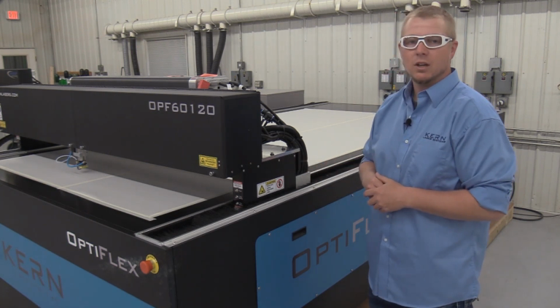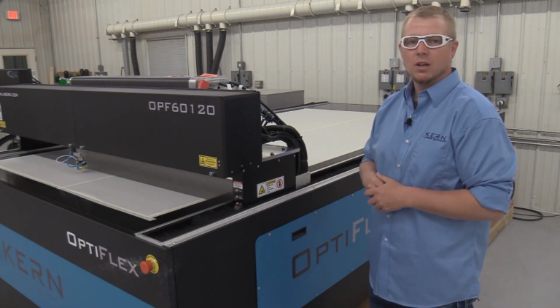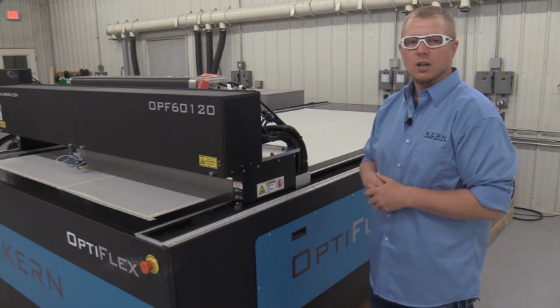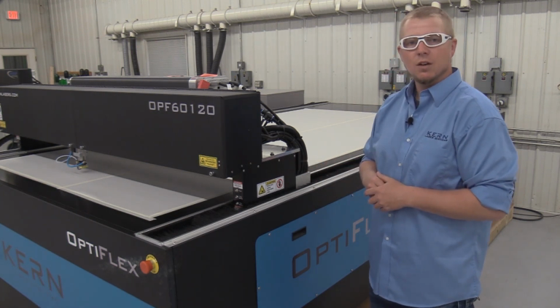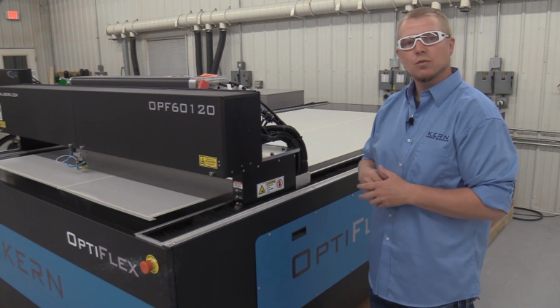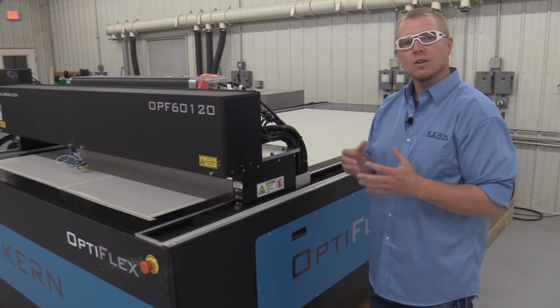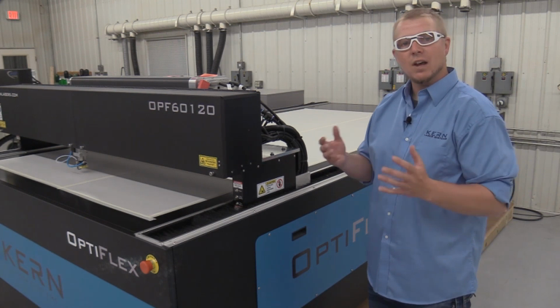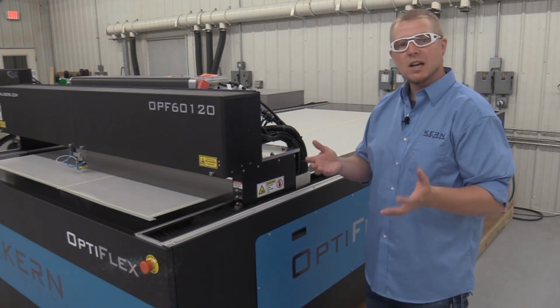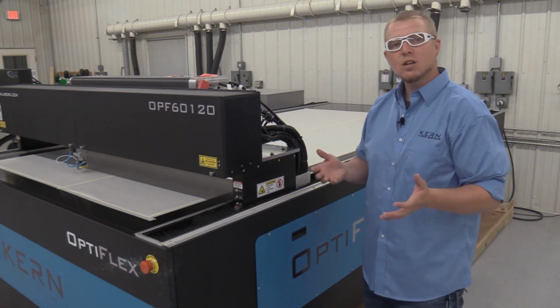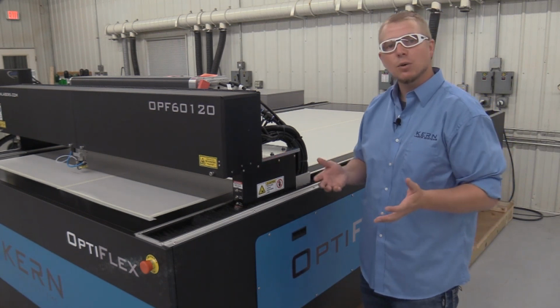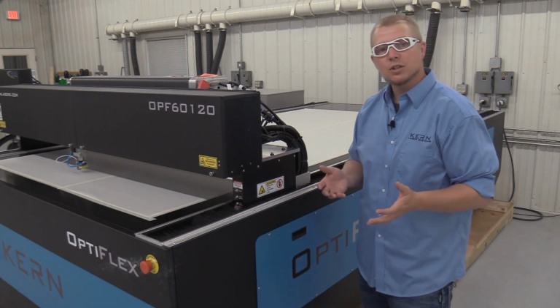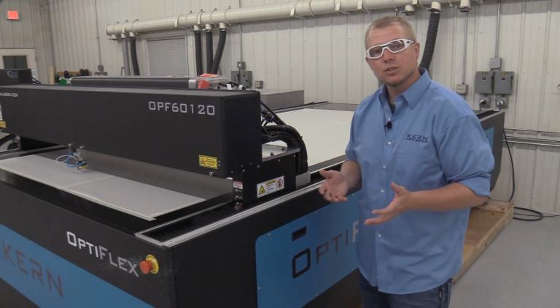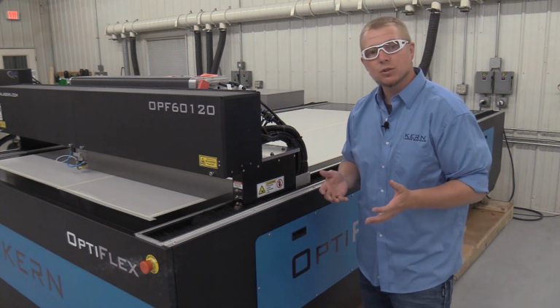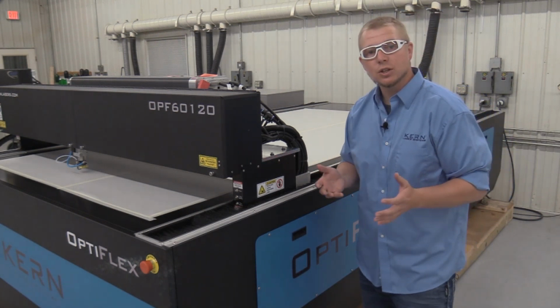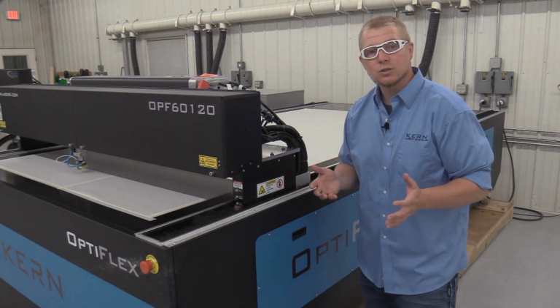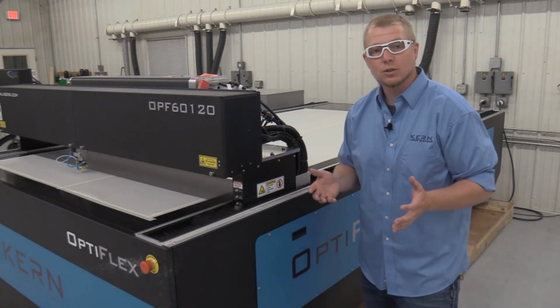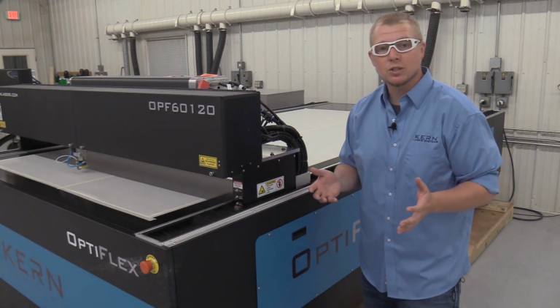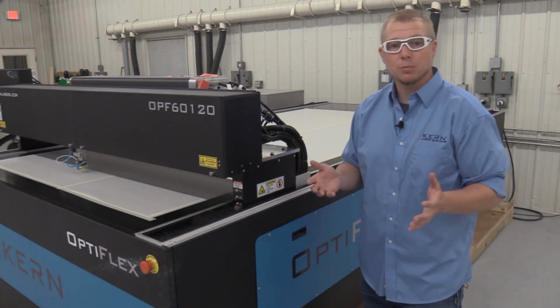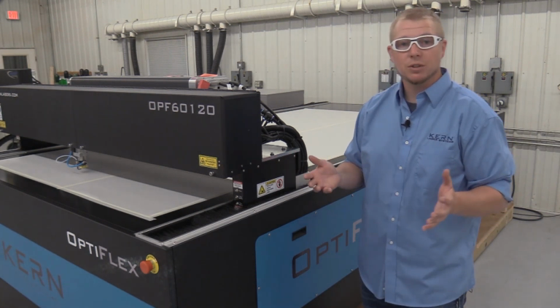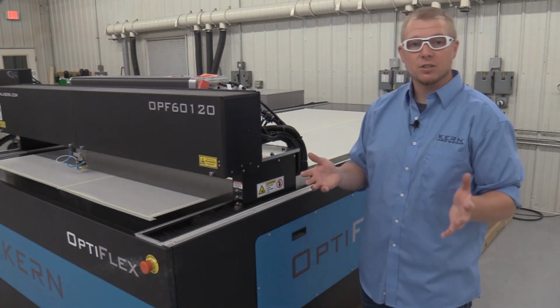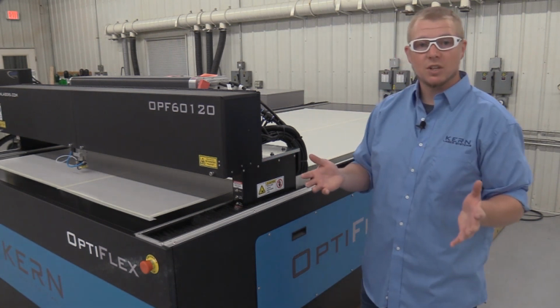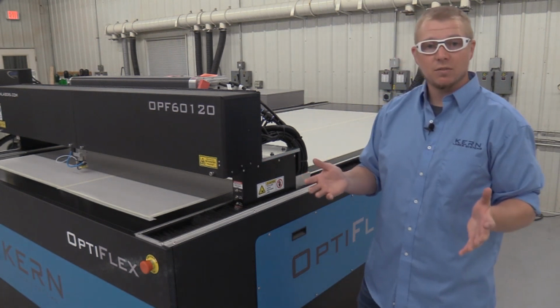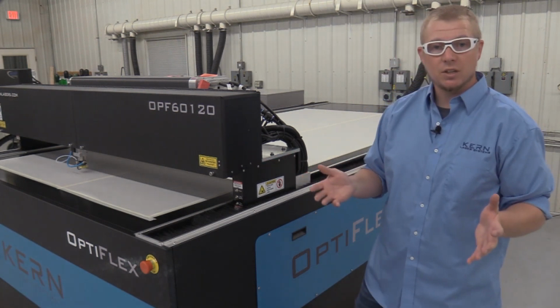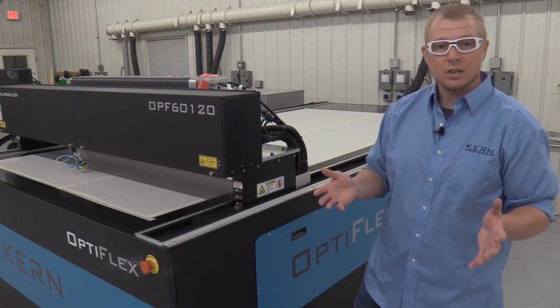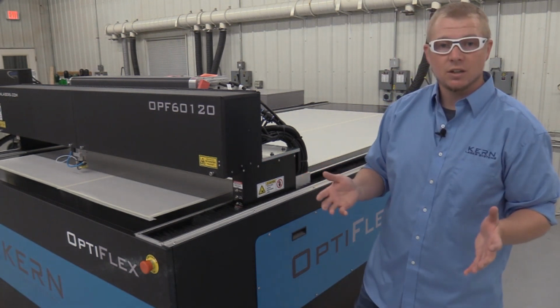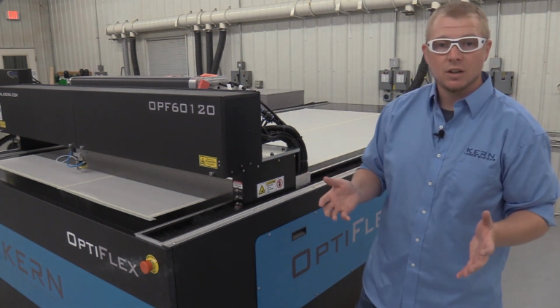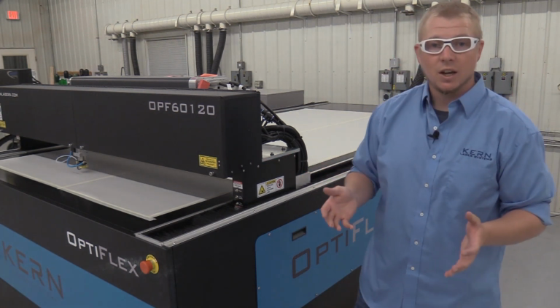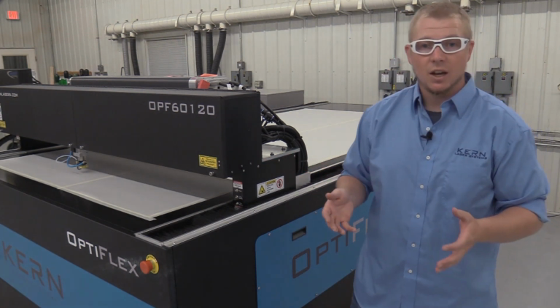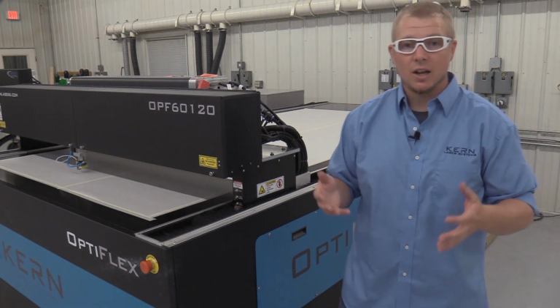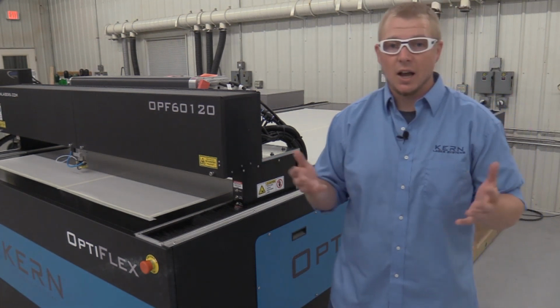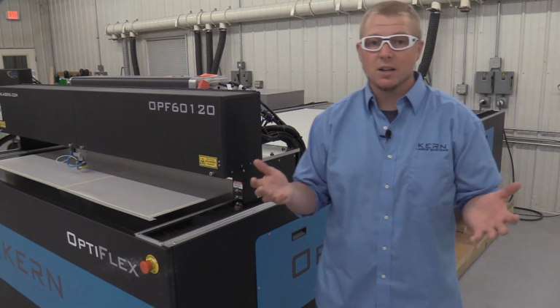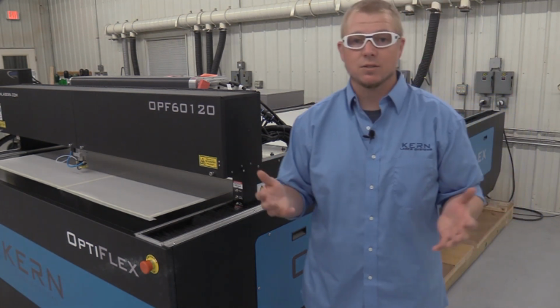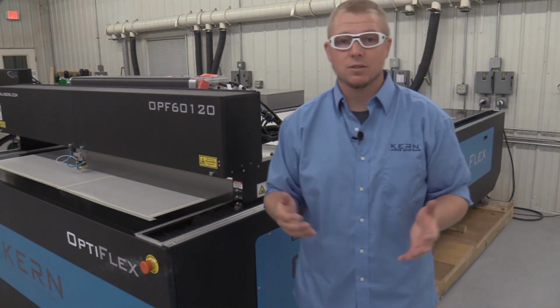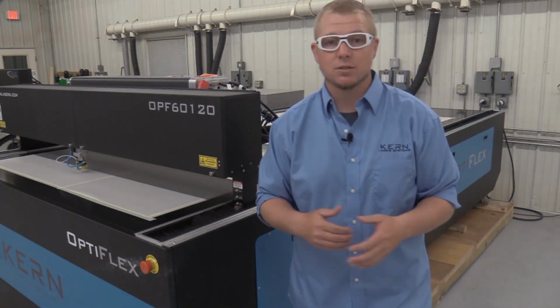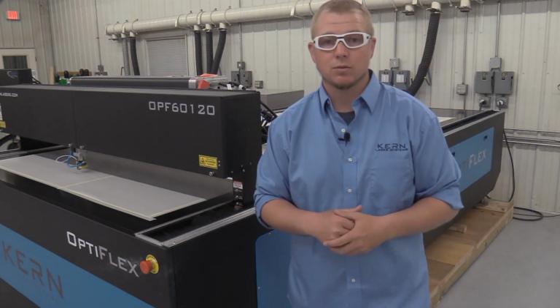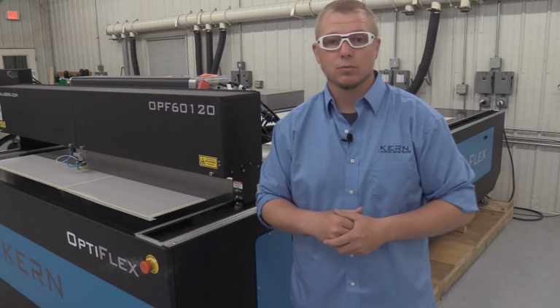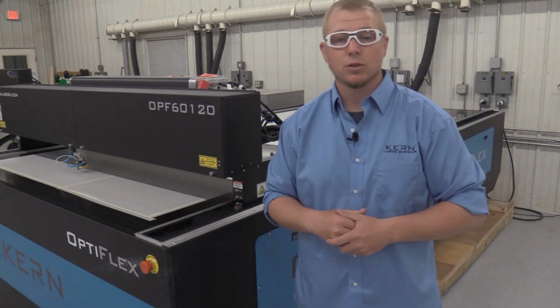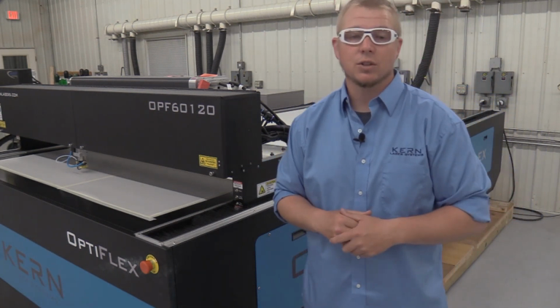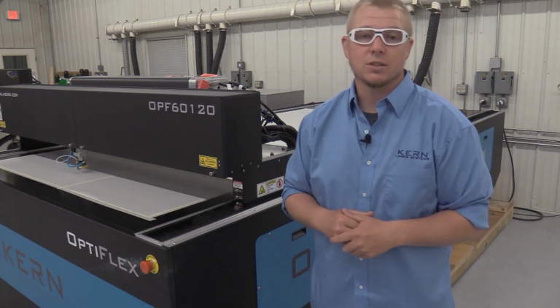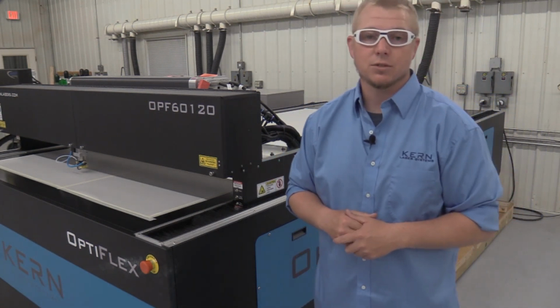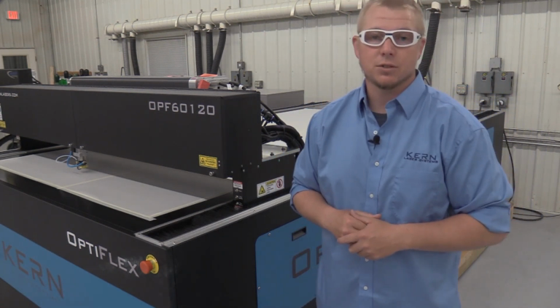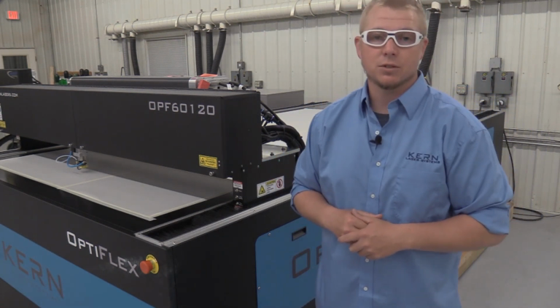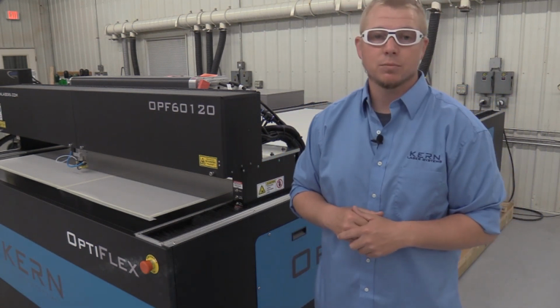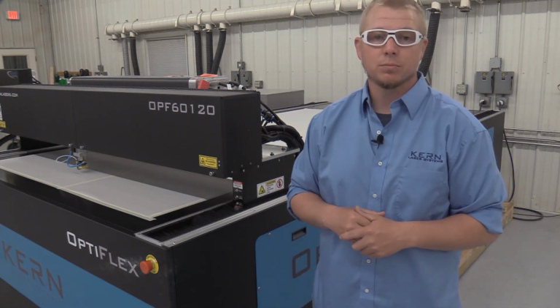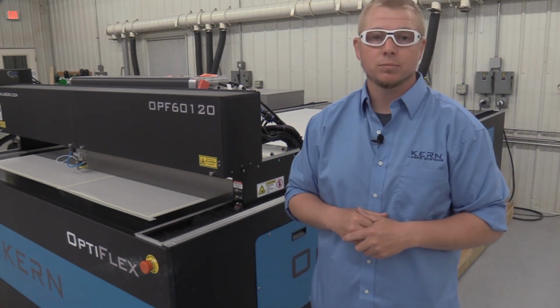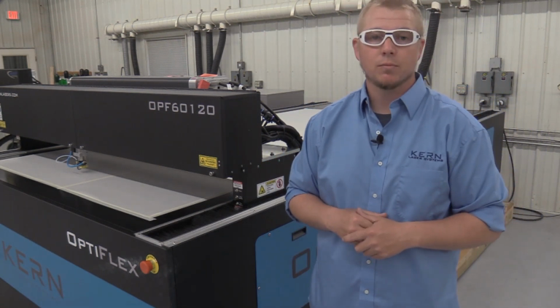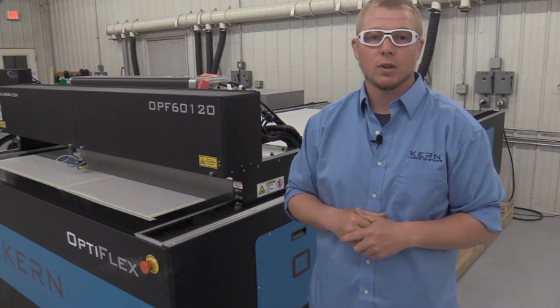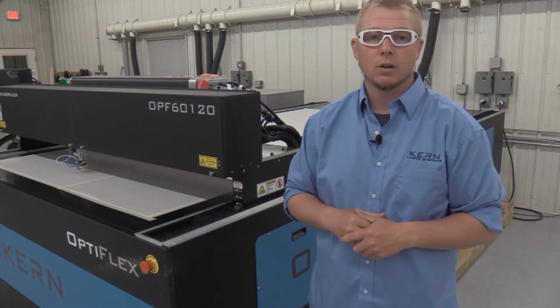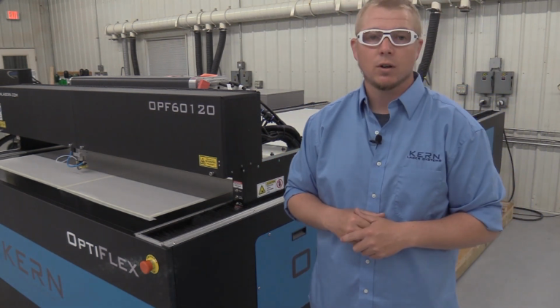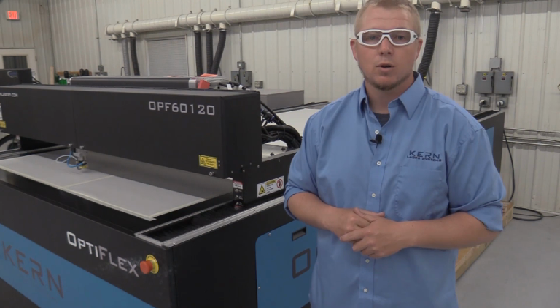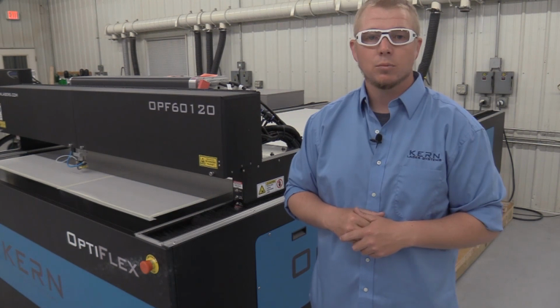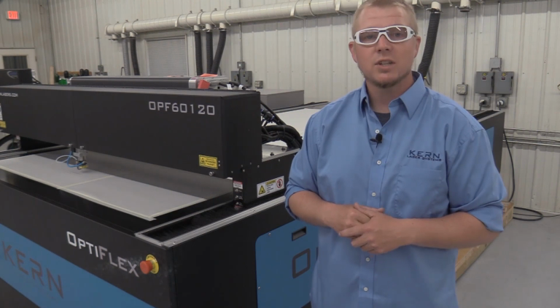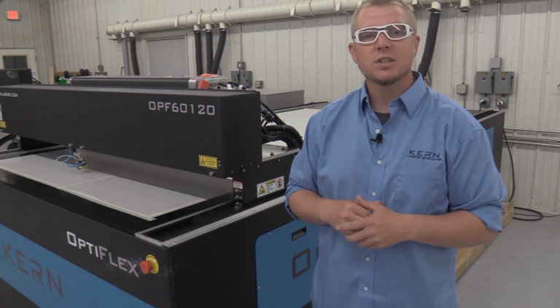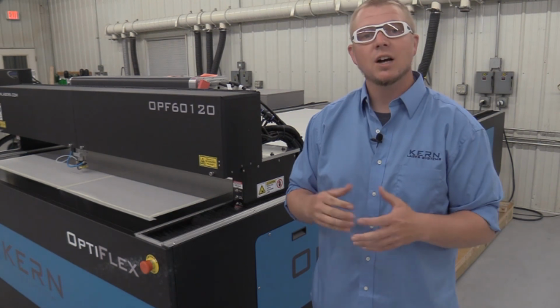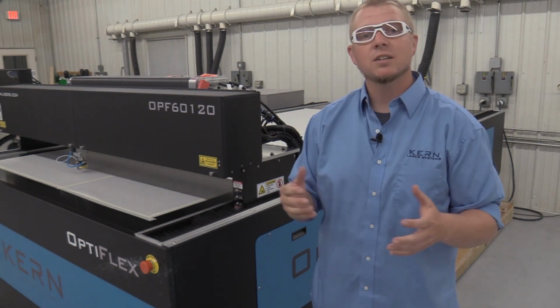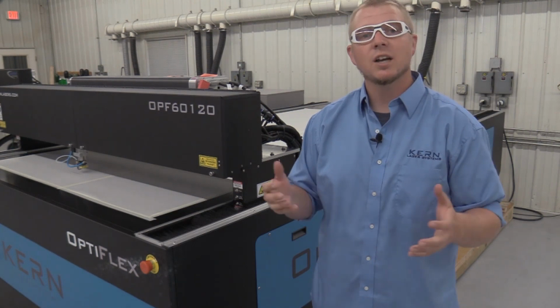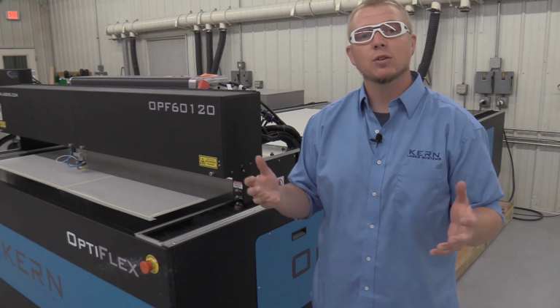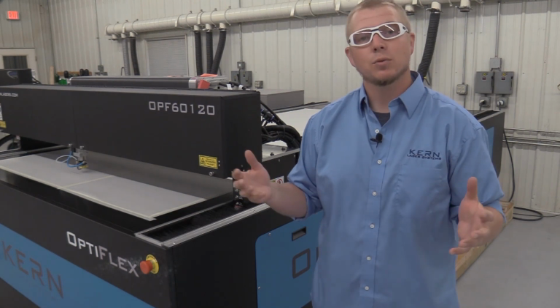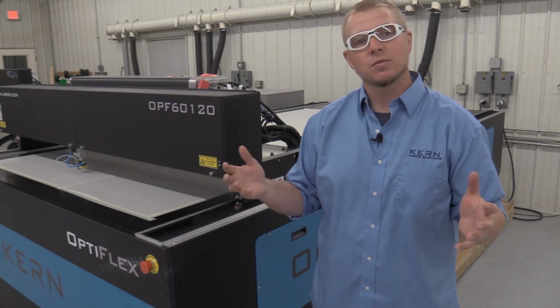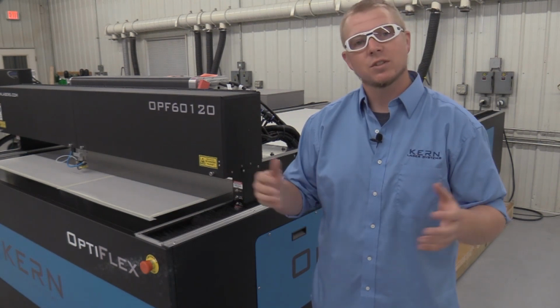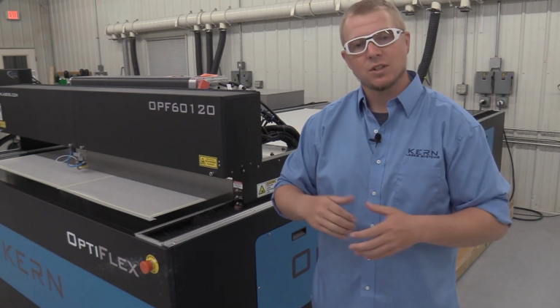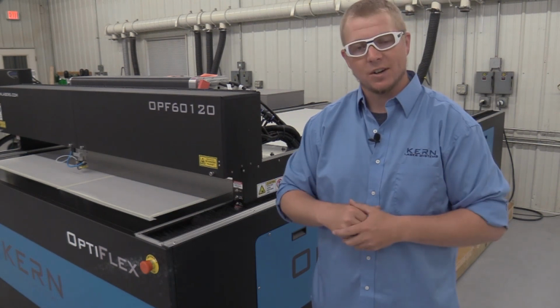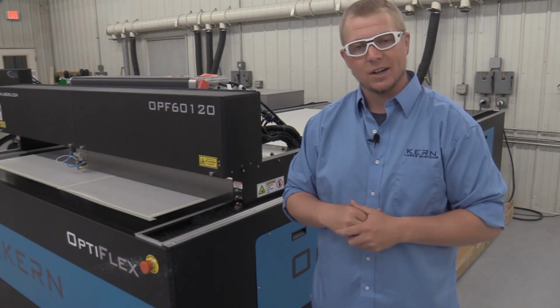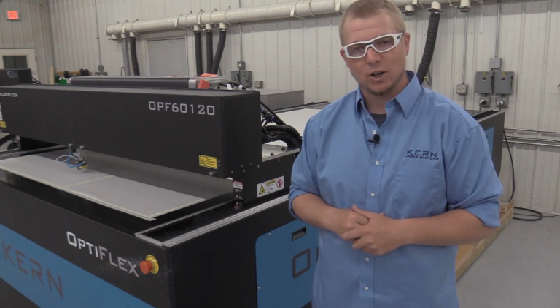If you have any questions or concerns about the safety and hazards with your laser system, please contact one of us here at Kern.